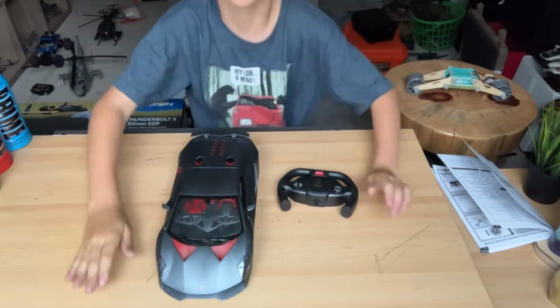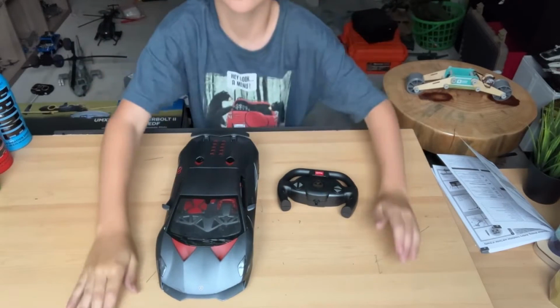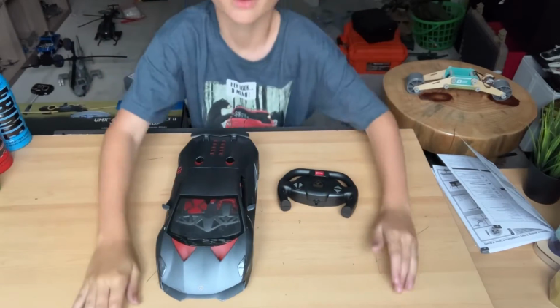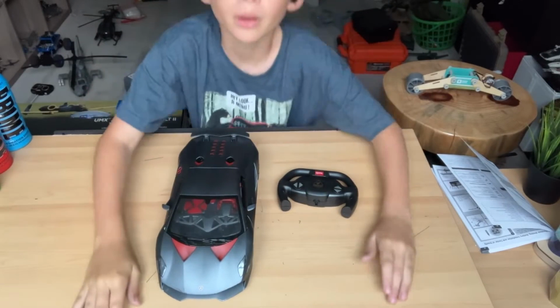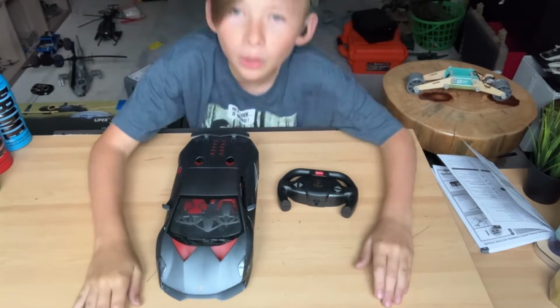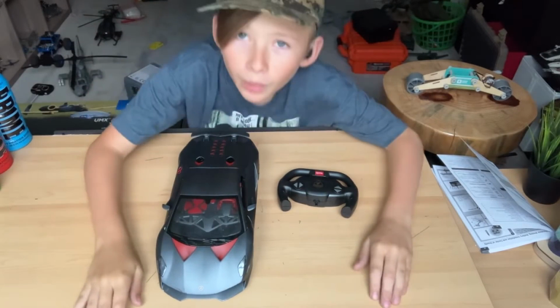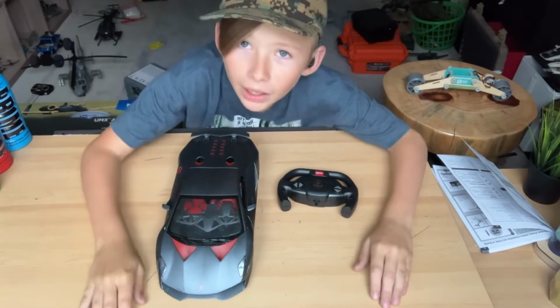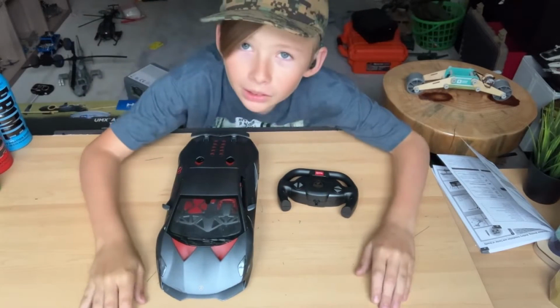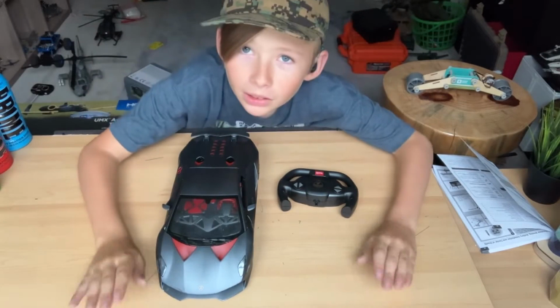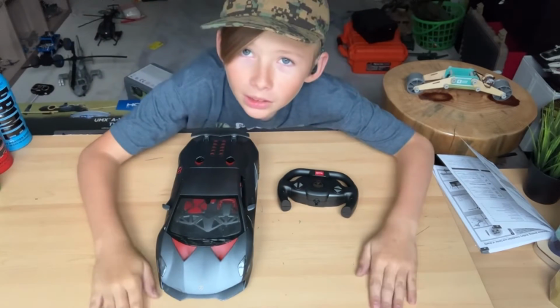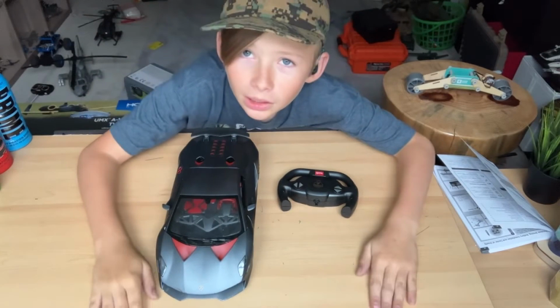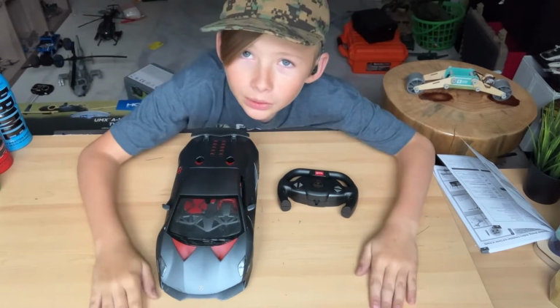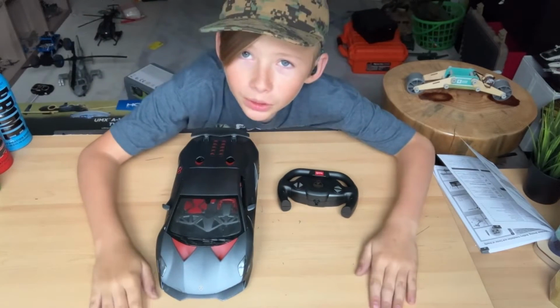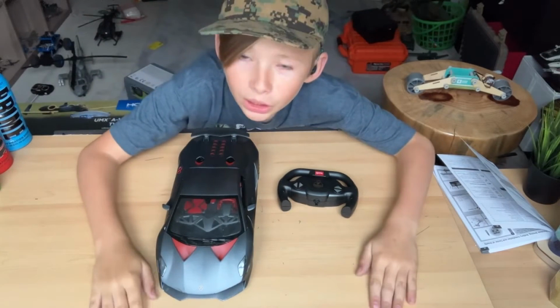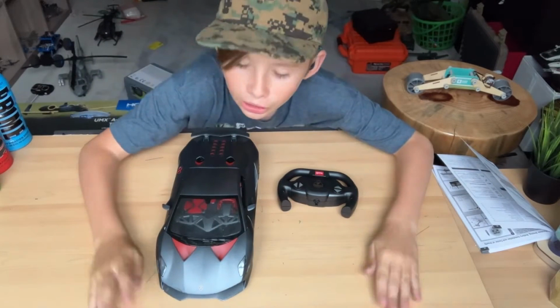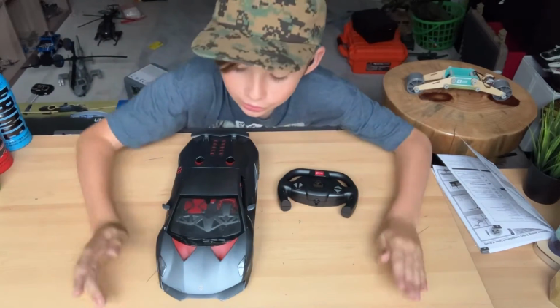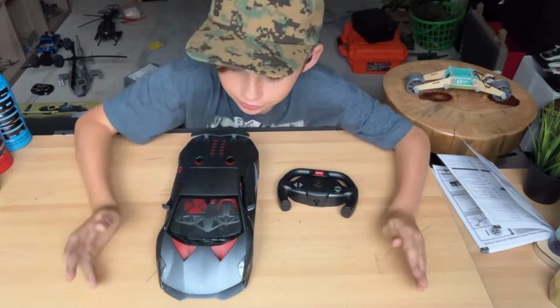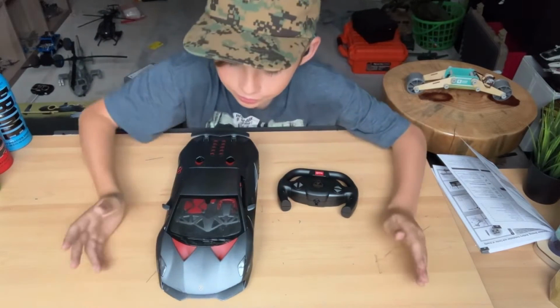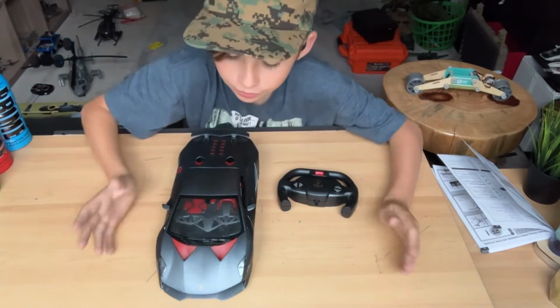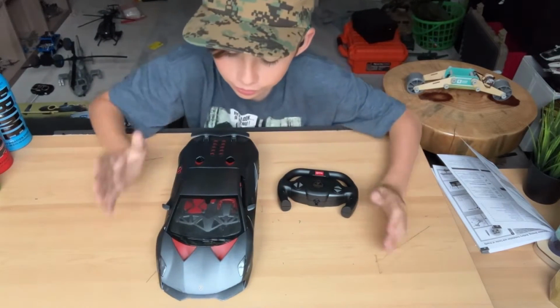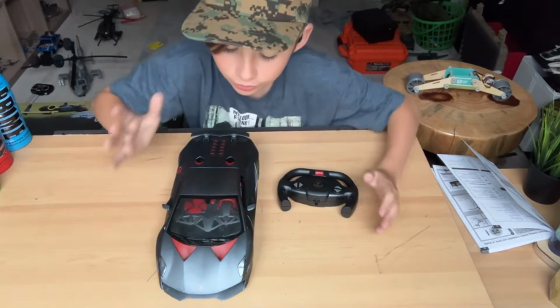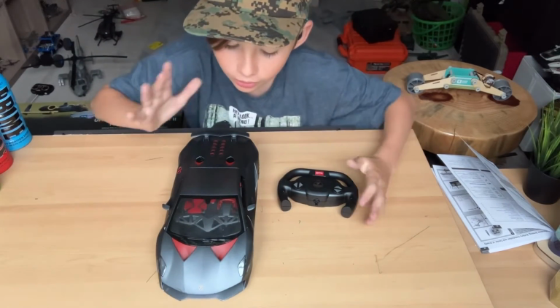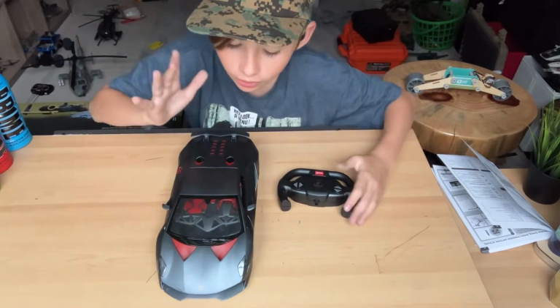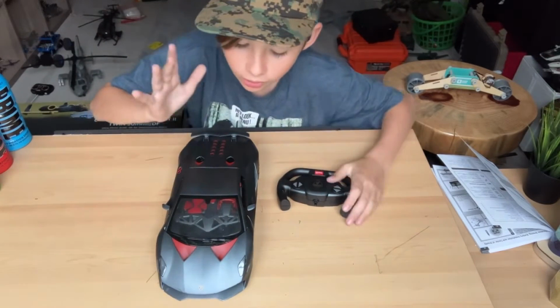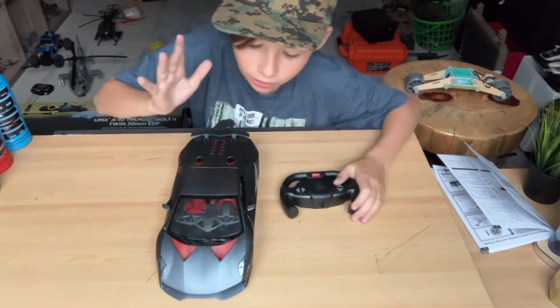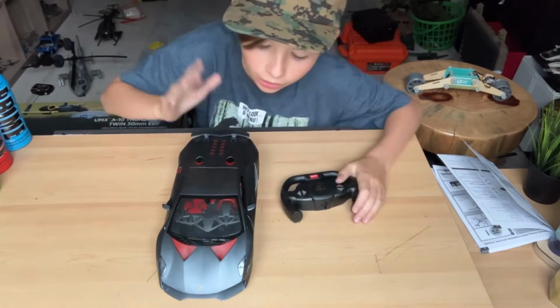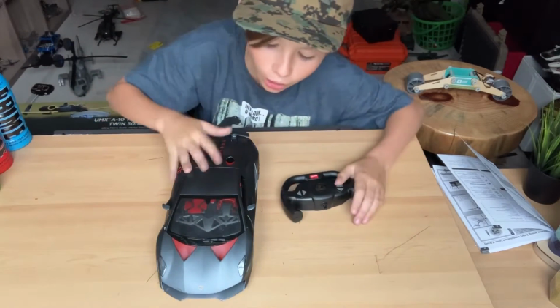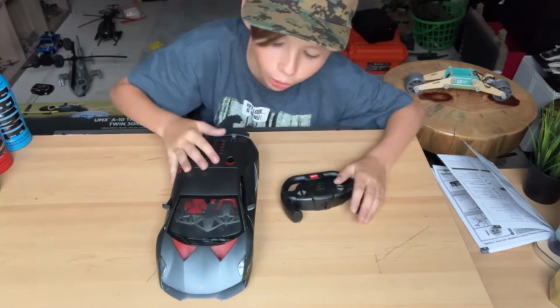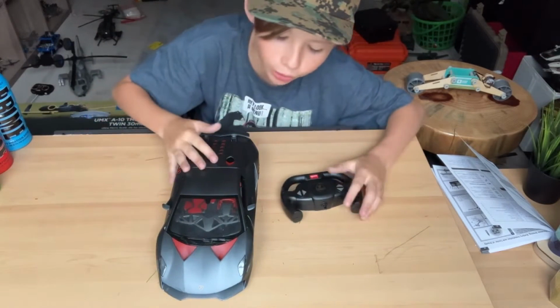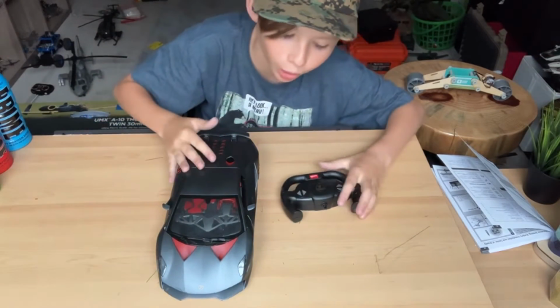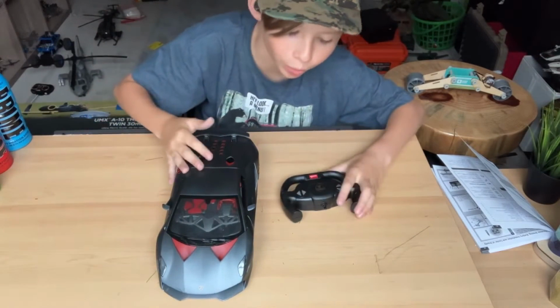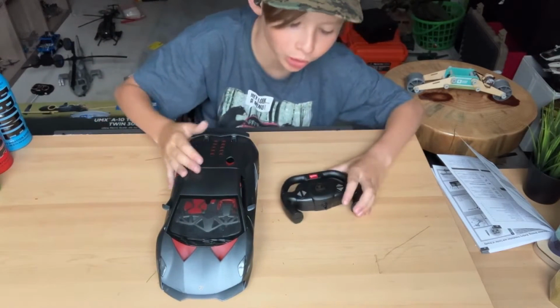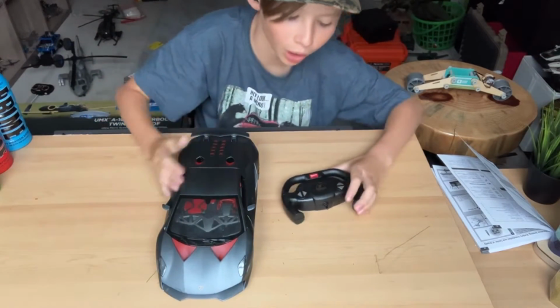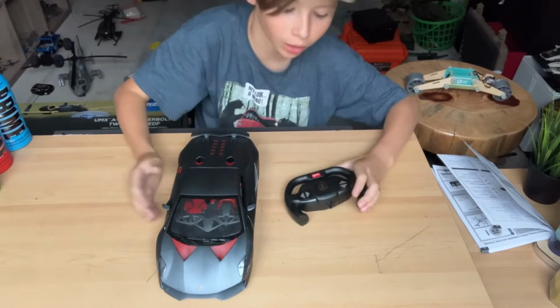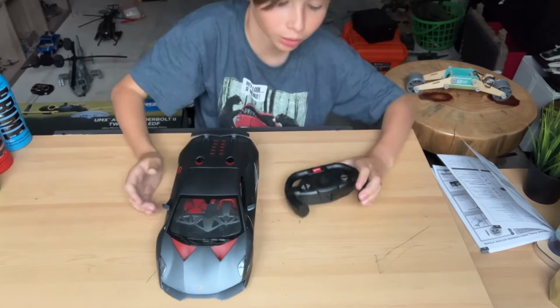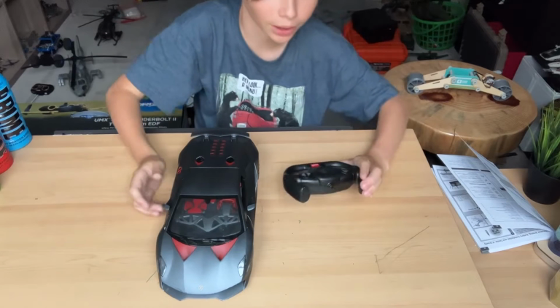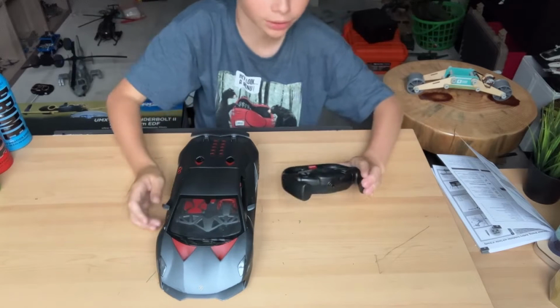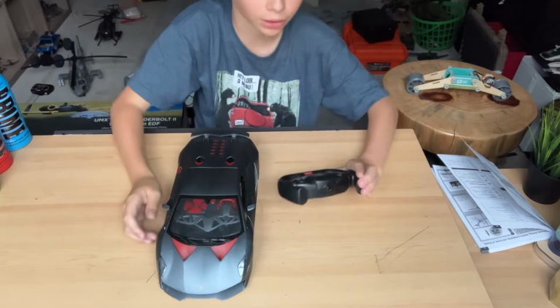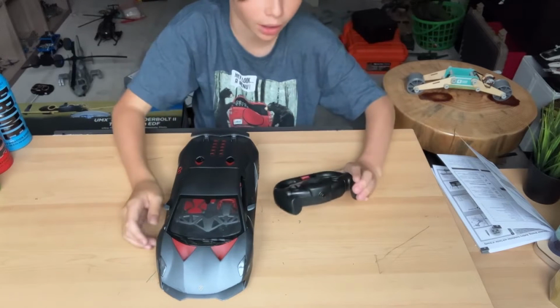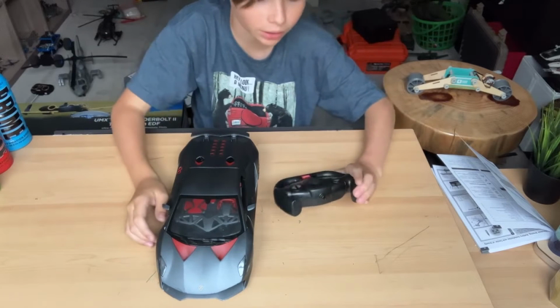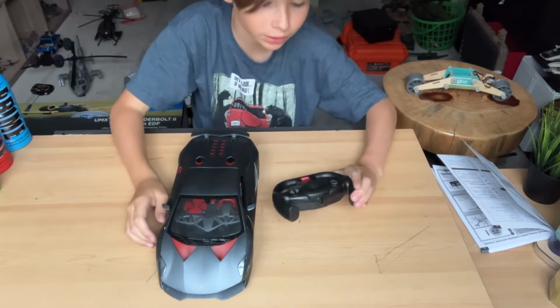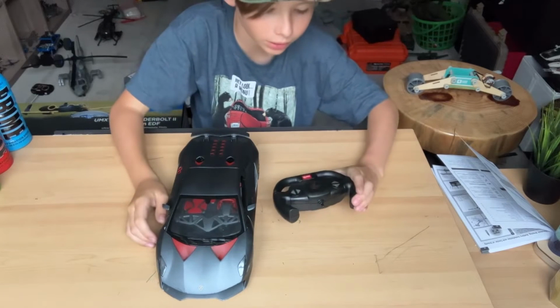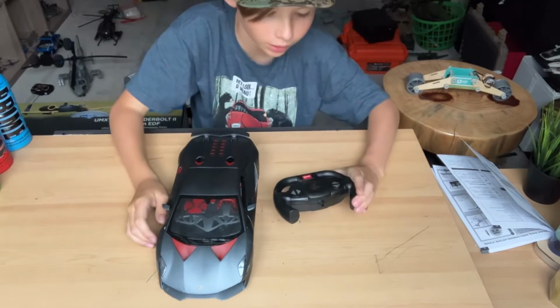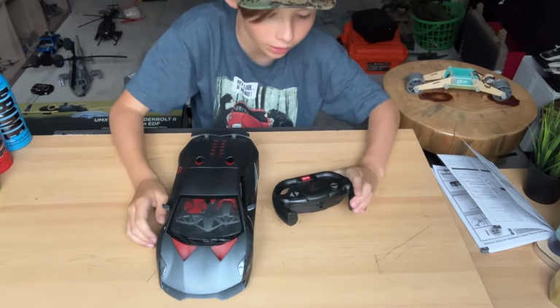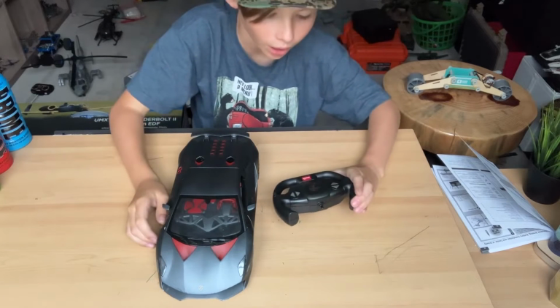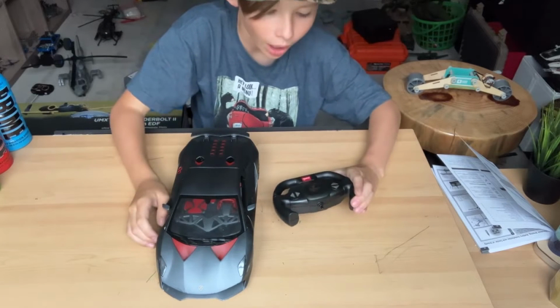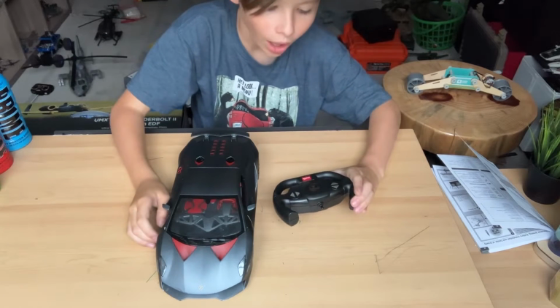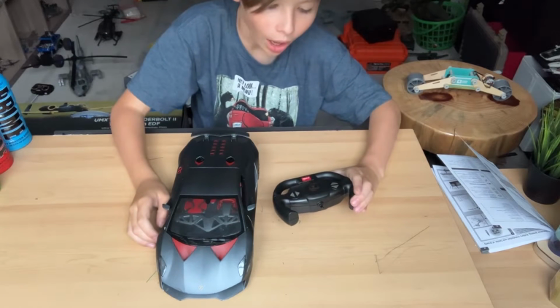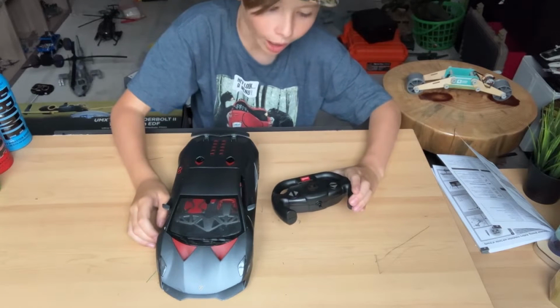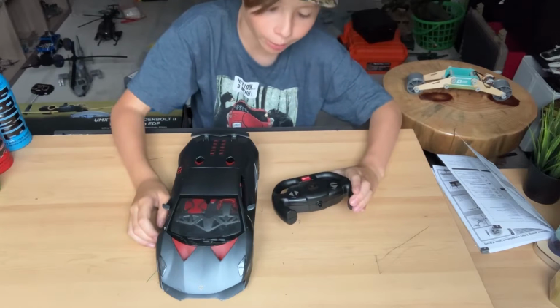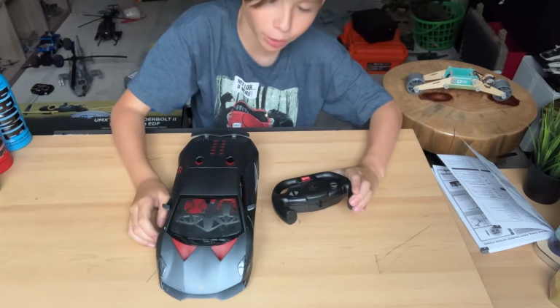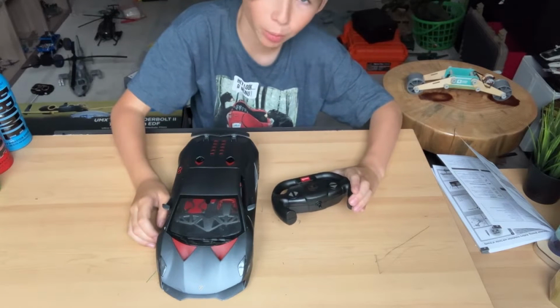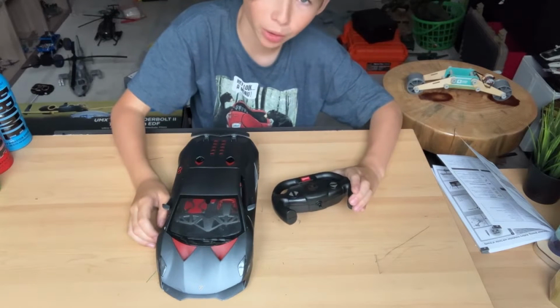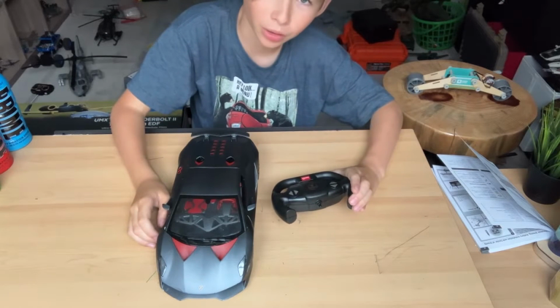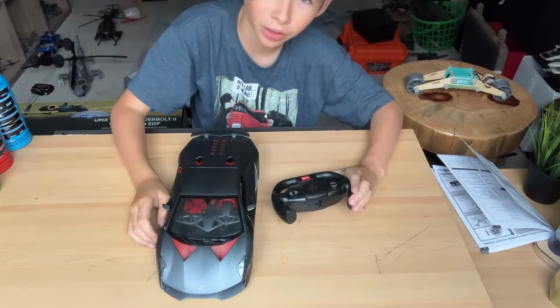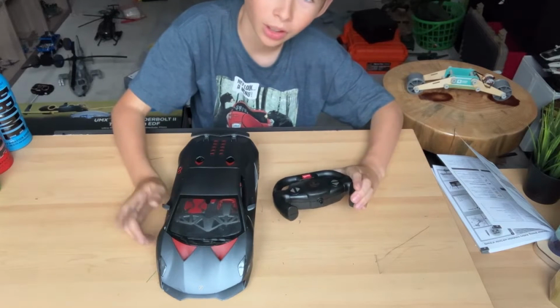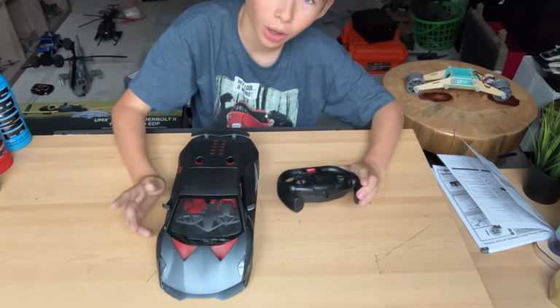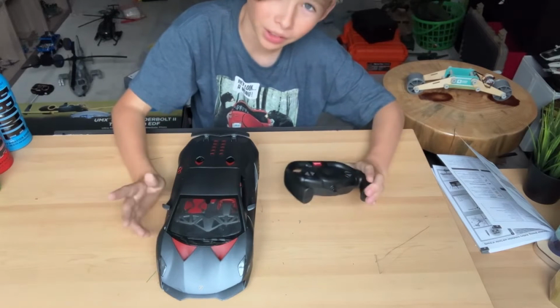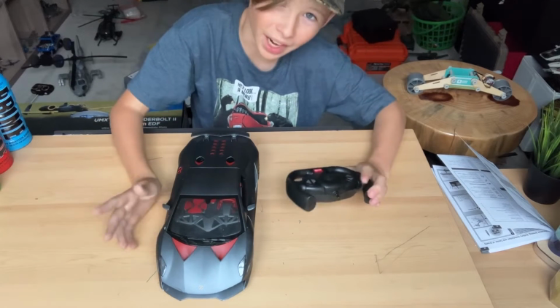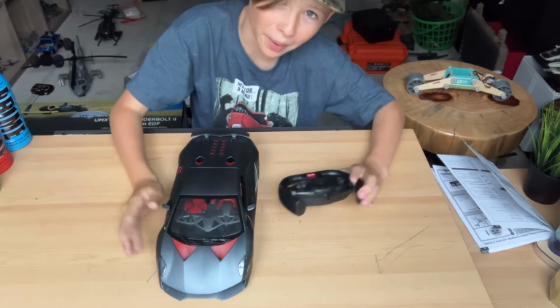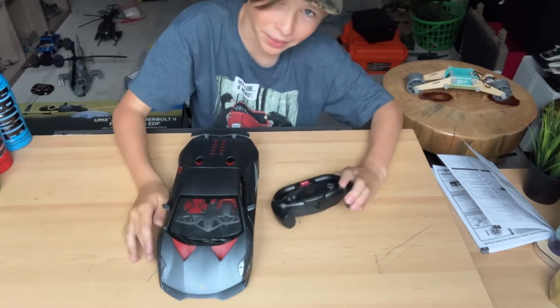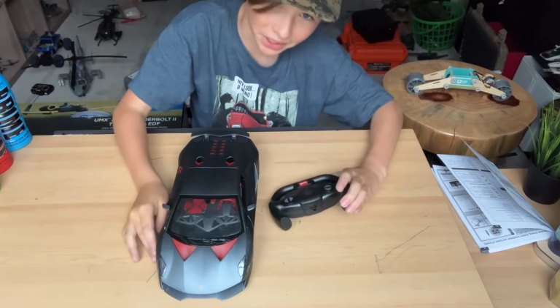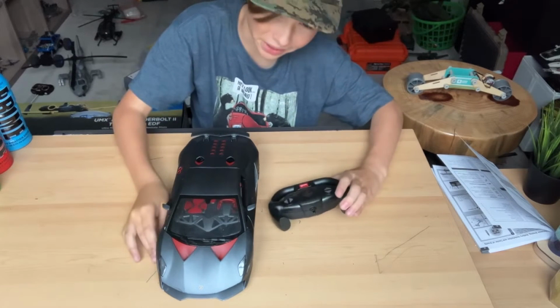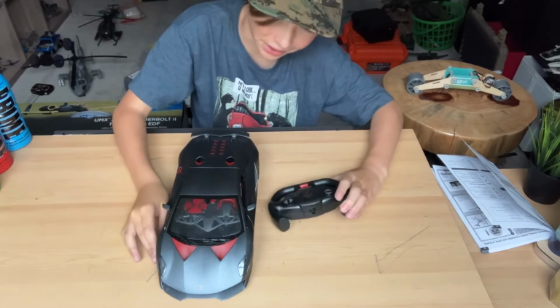Welcome back to another video. Today we are going to be talking about an RC admirable Lamborghini.